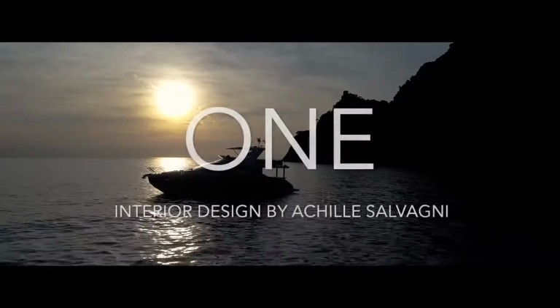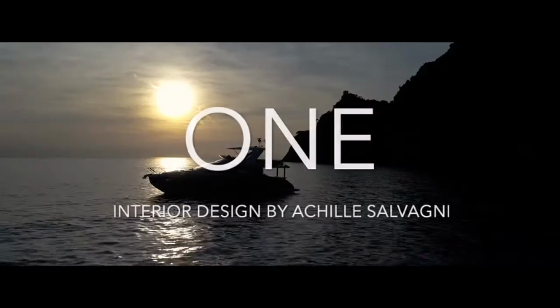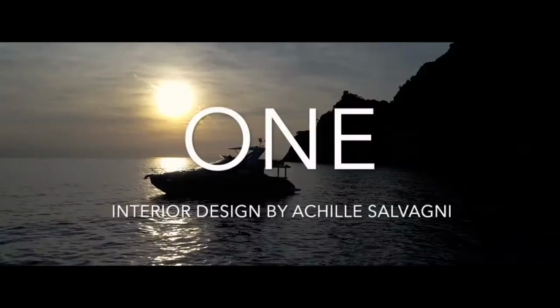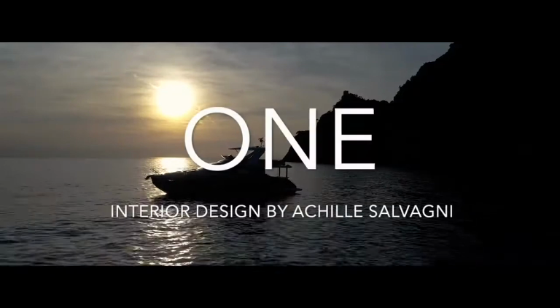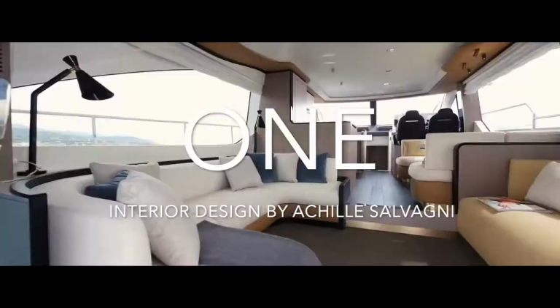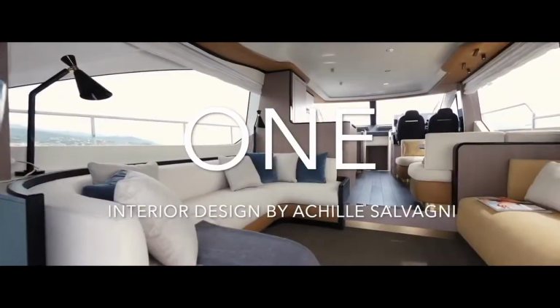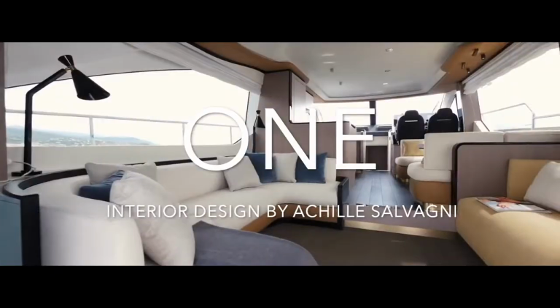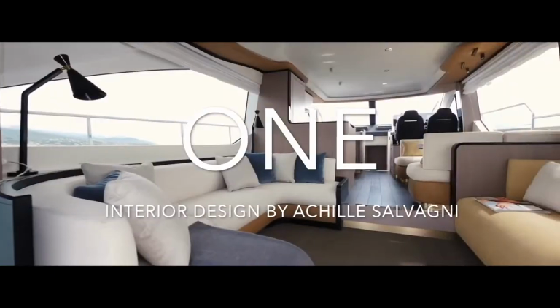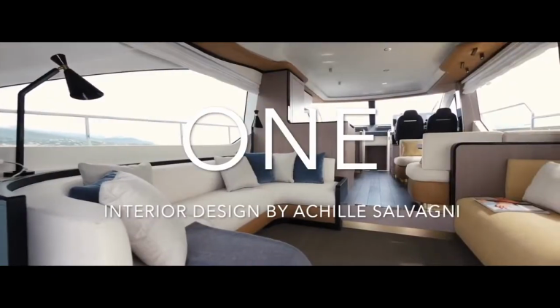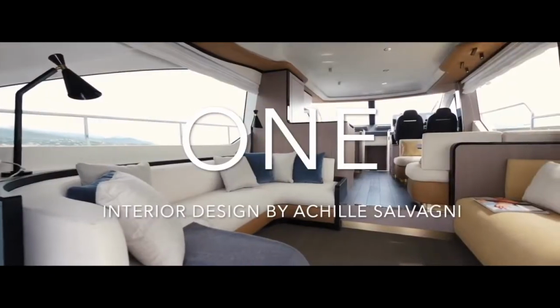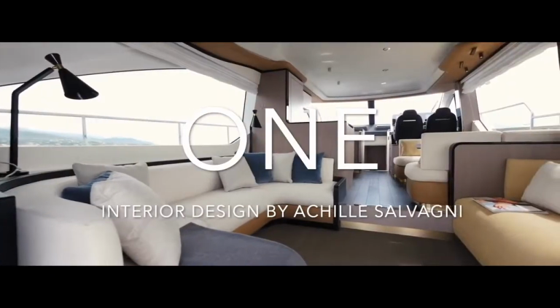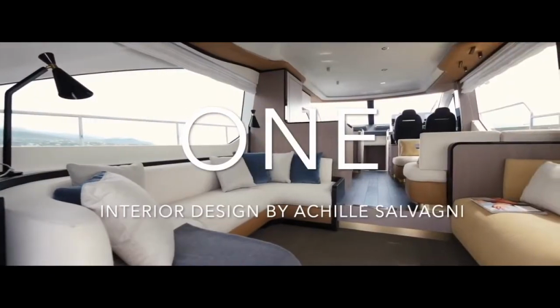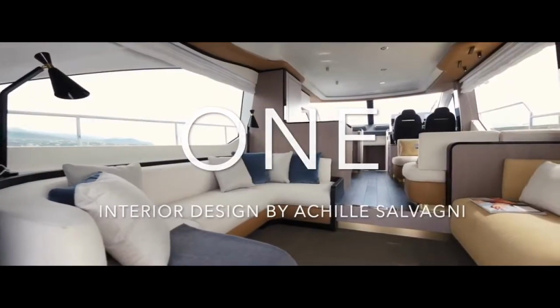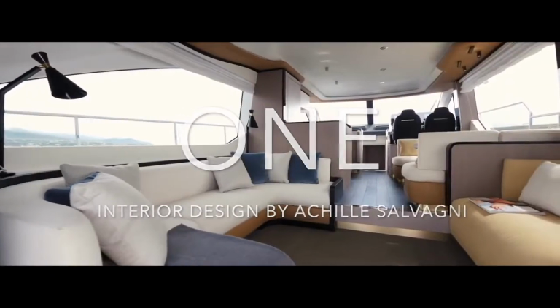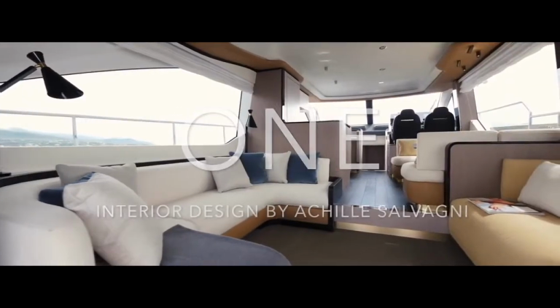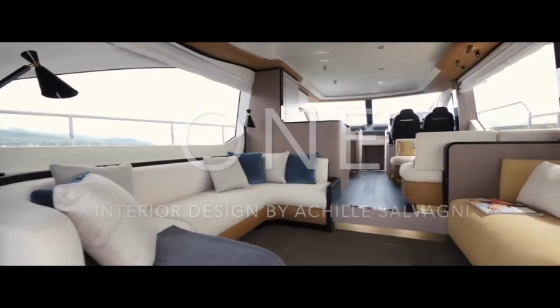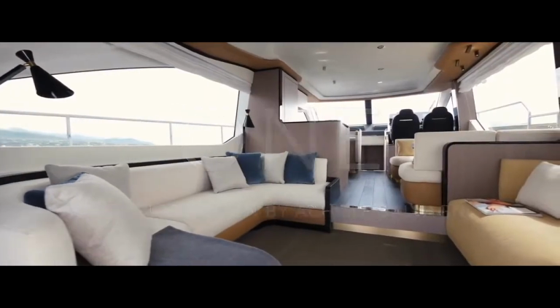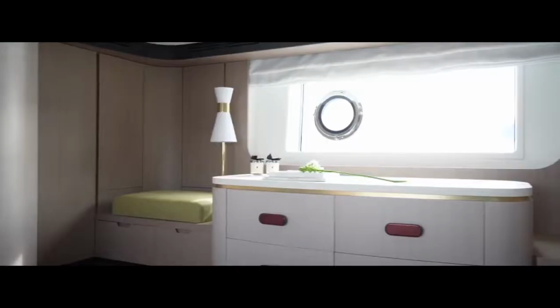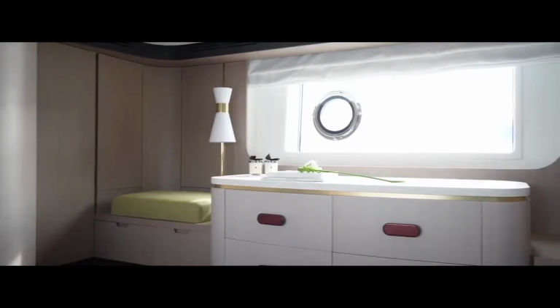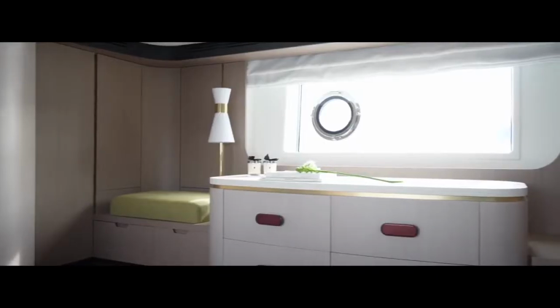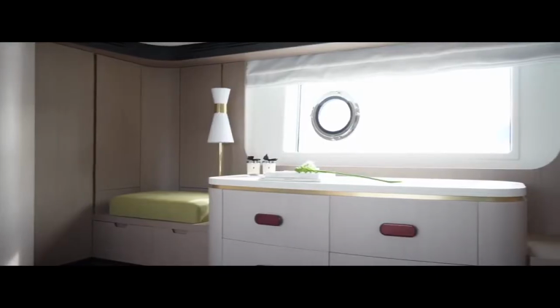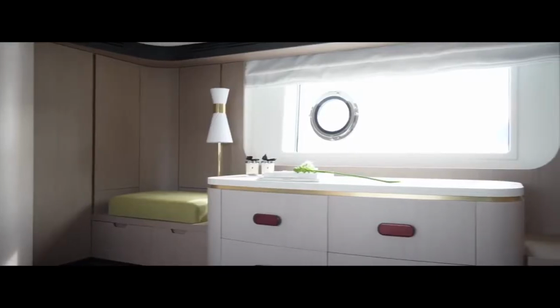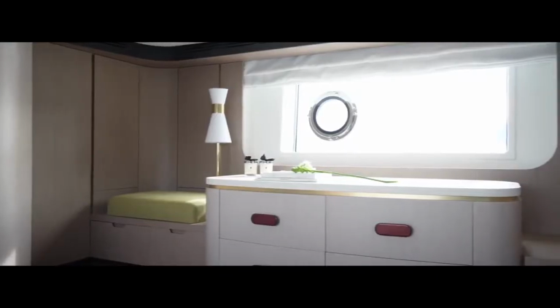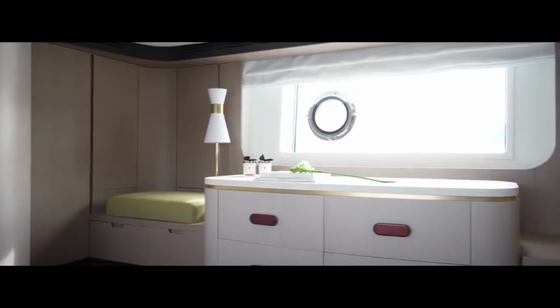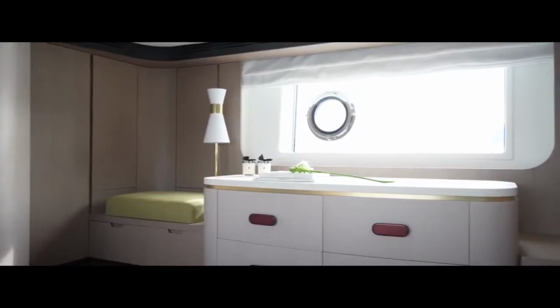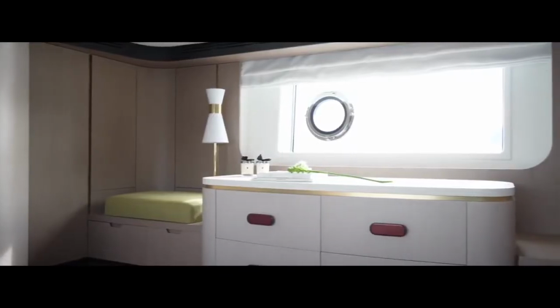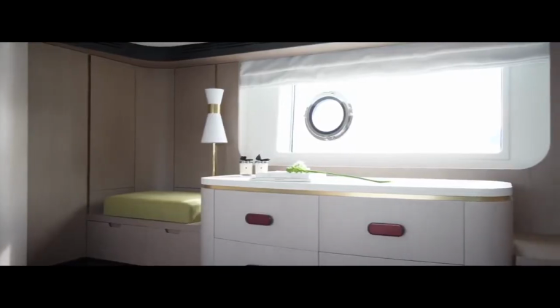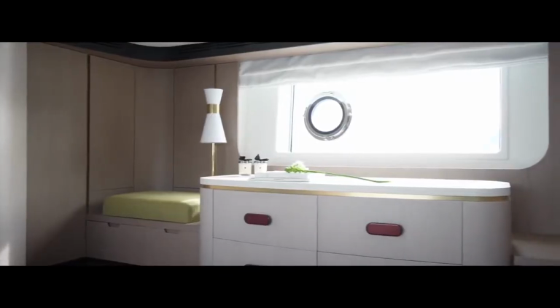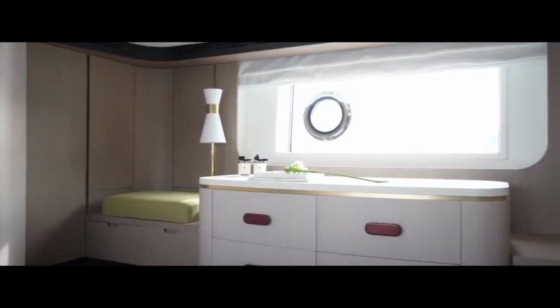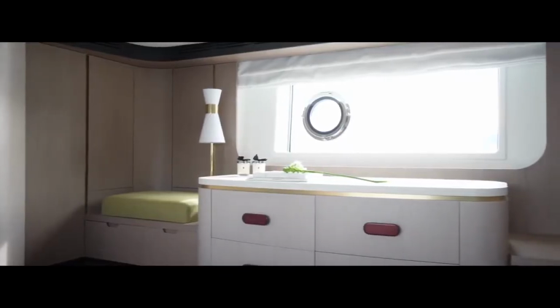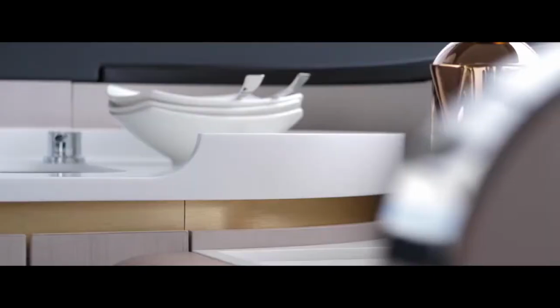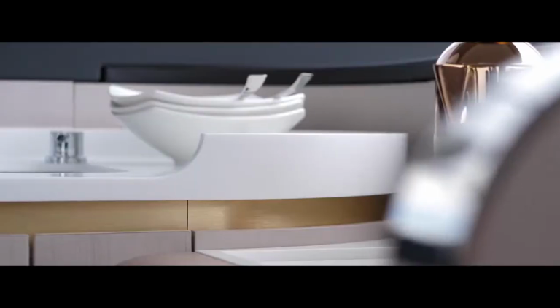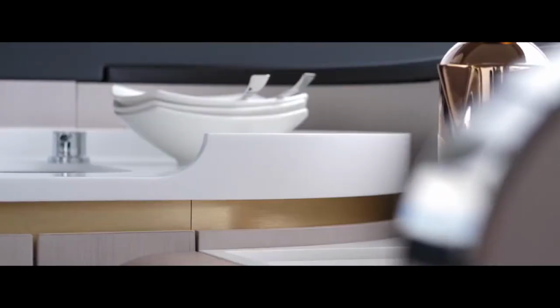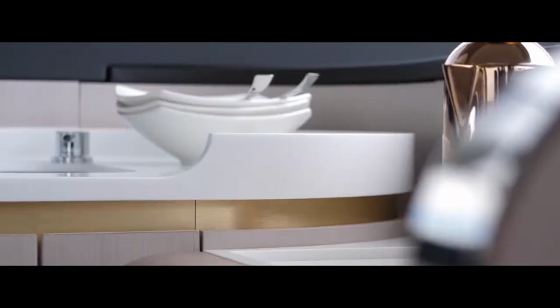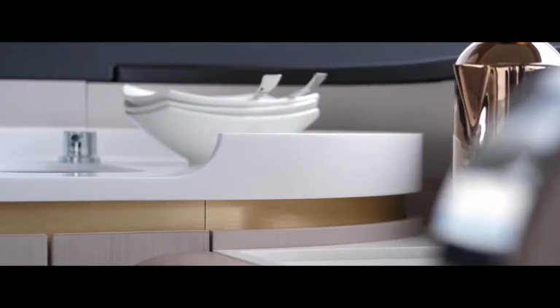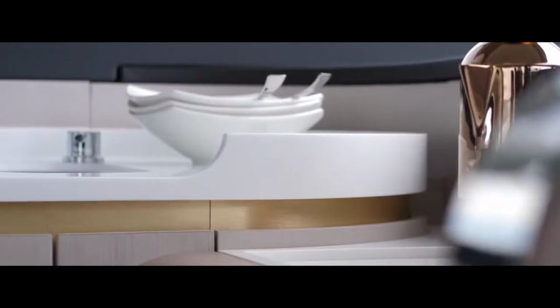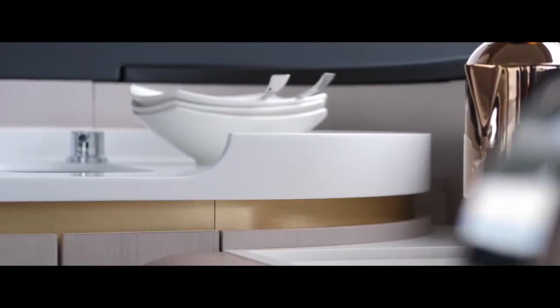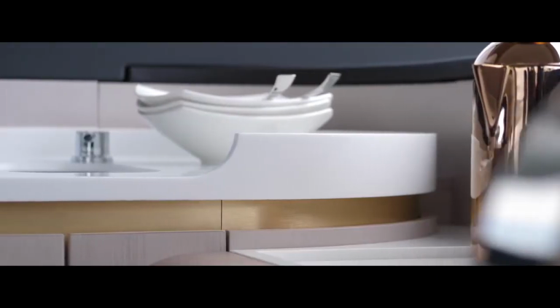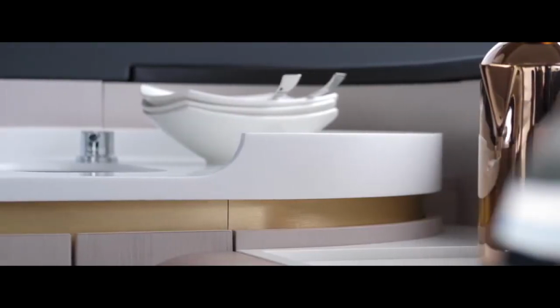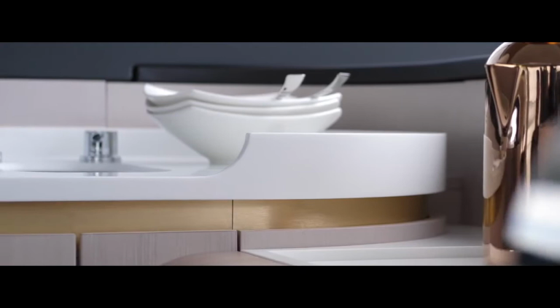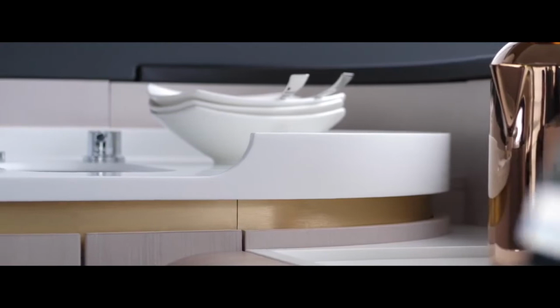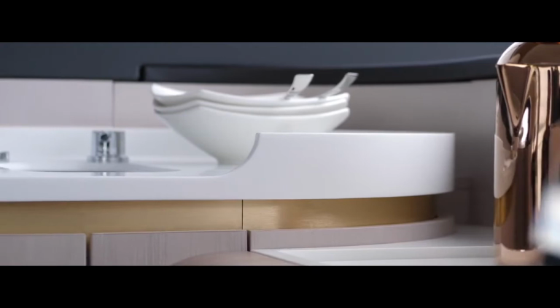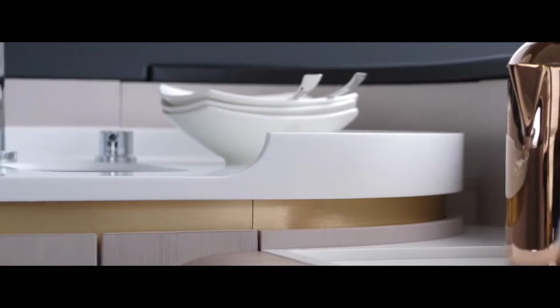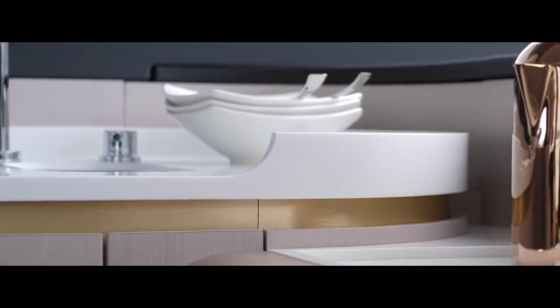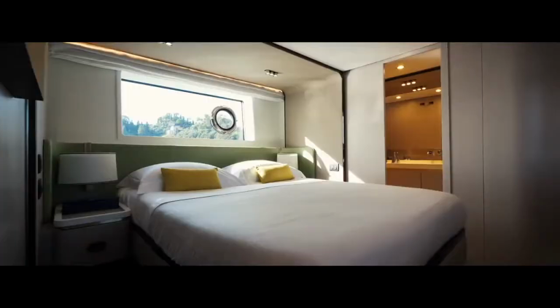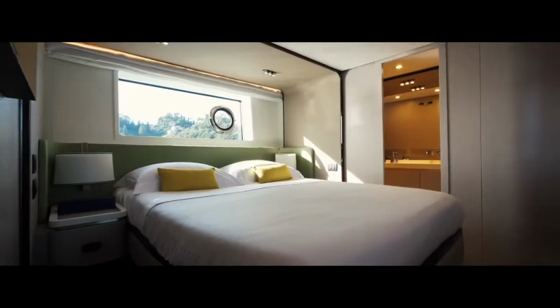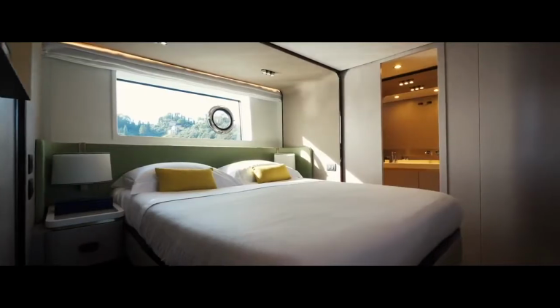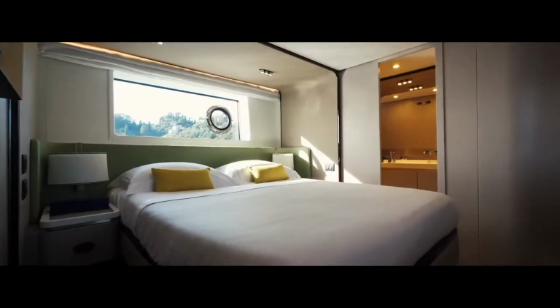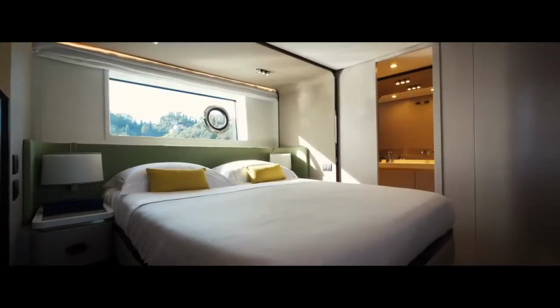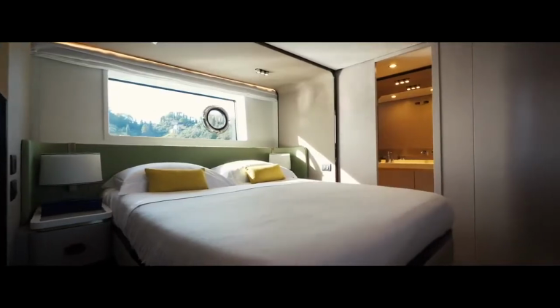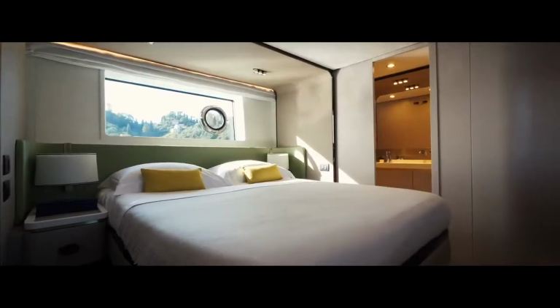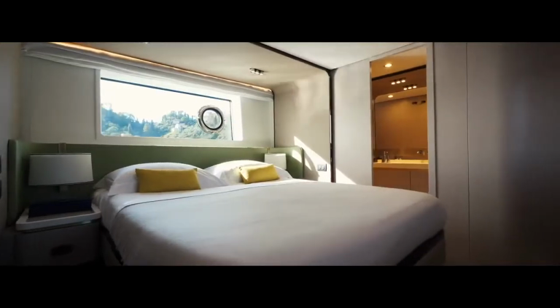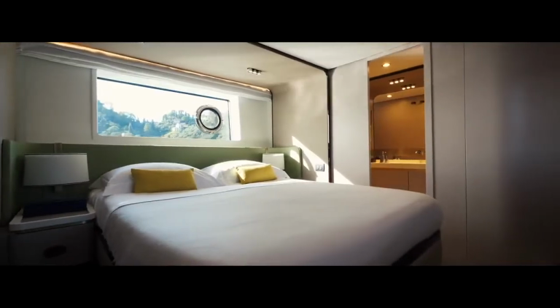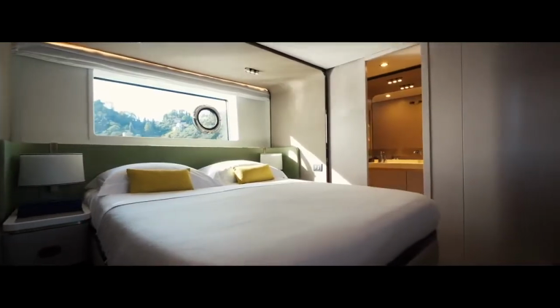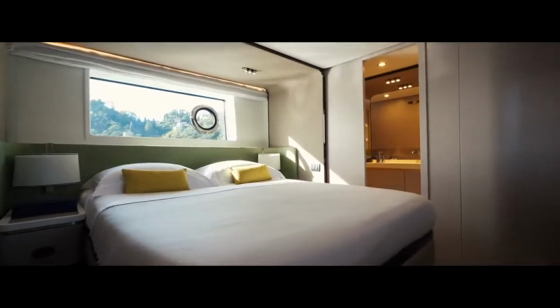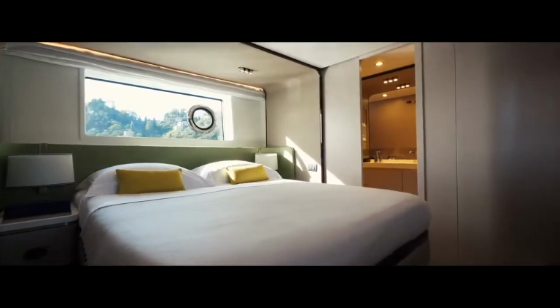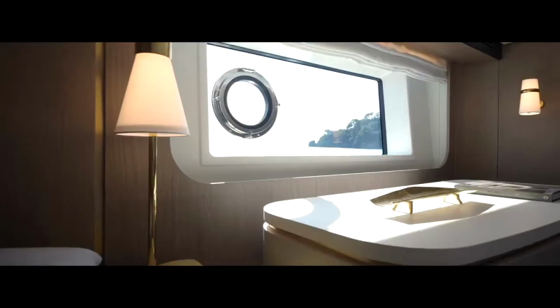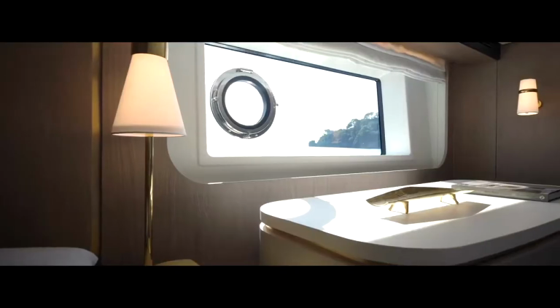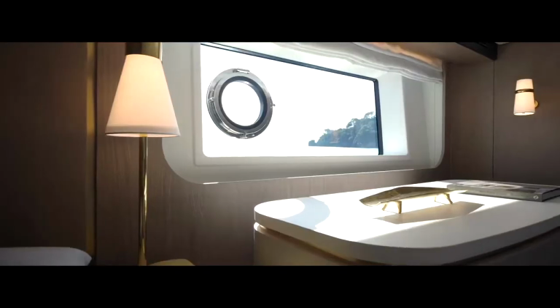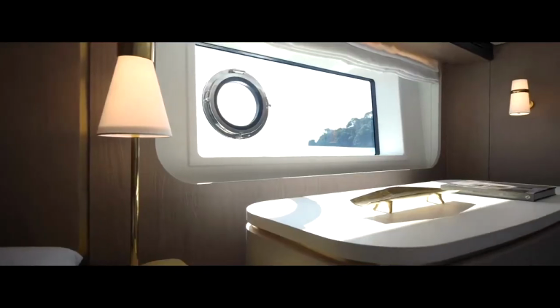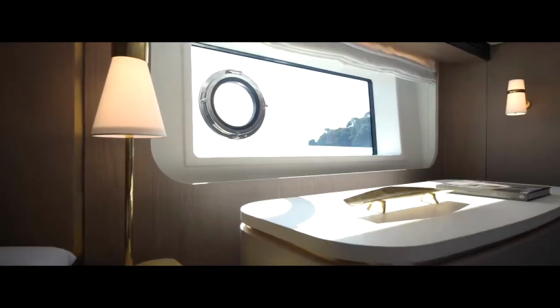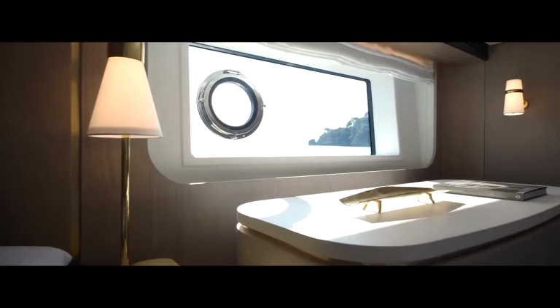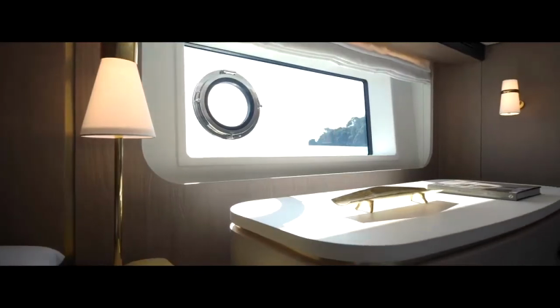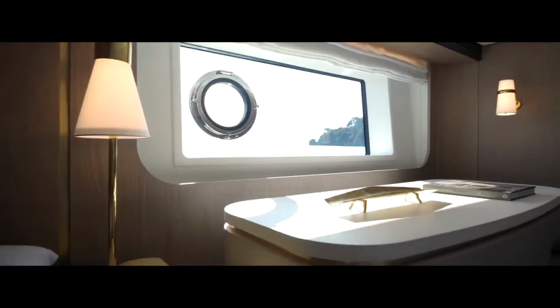1. Chic interior design by top international architect Achille Salvagni, with a level of detailing more commonly seen on super yachts.